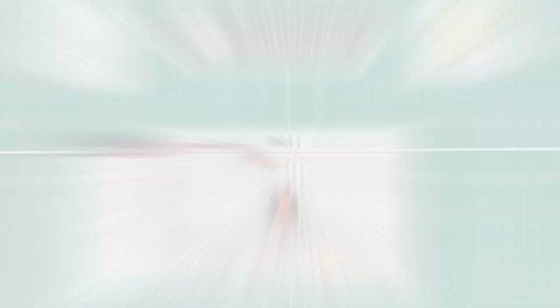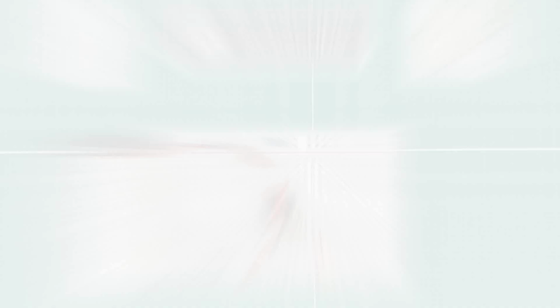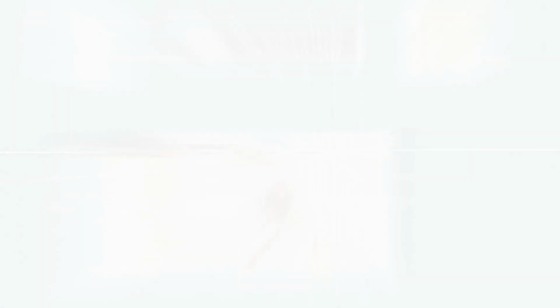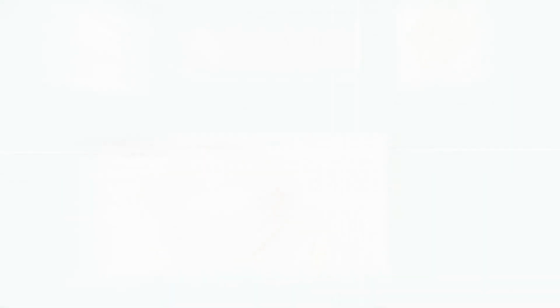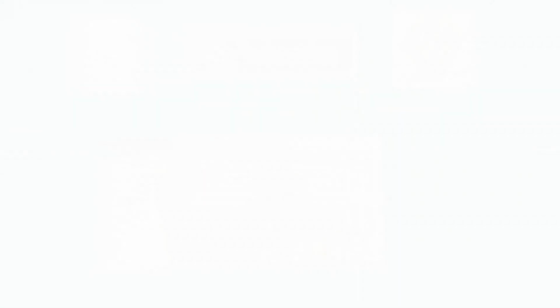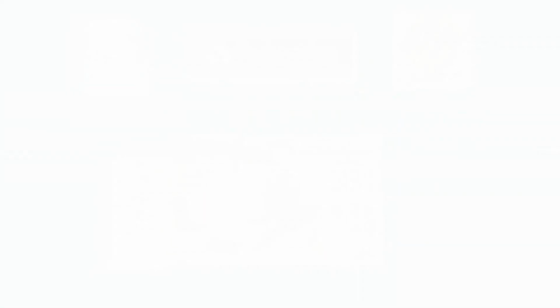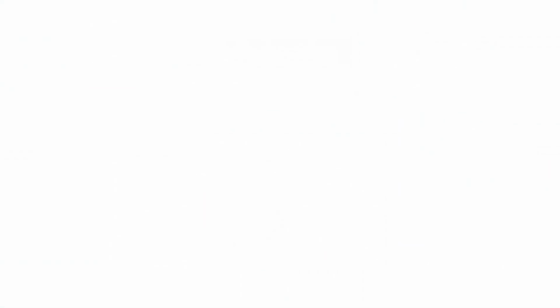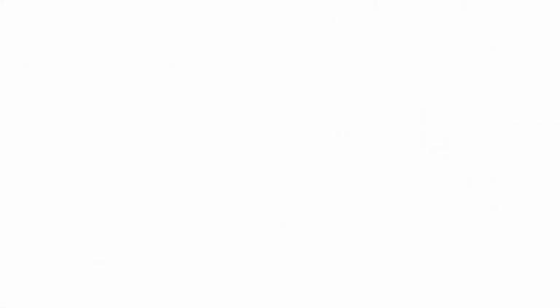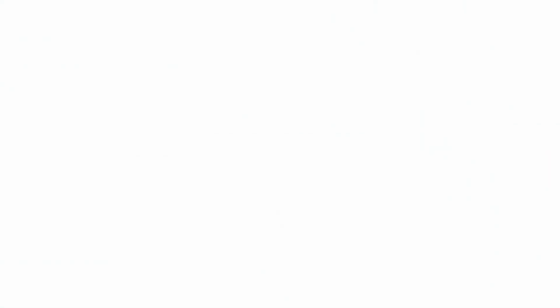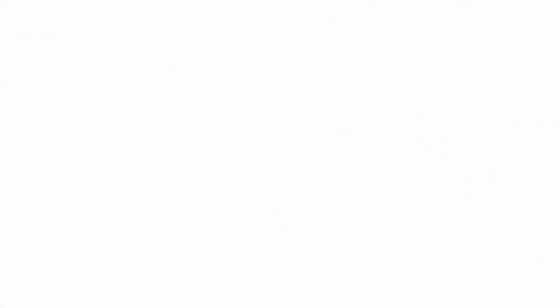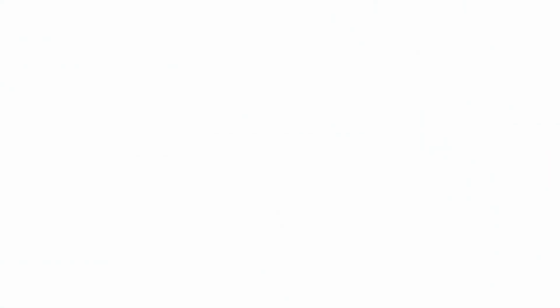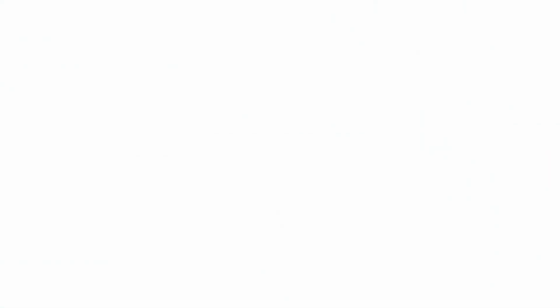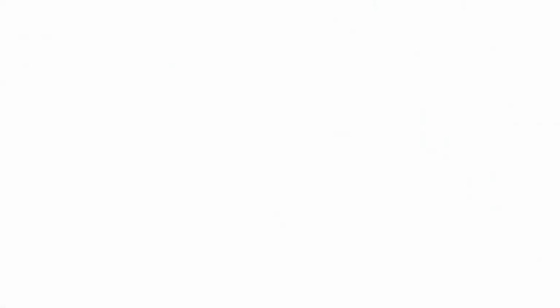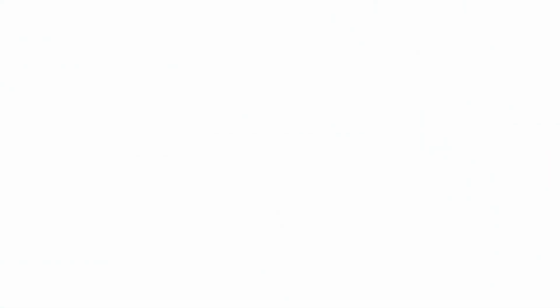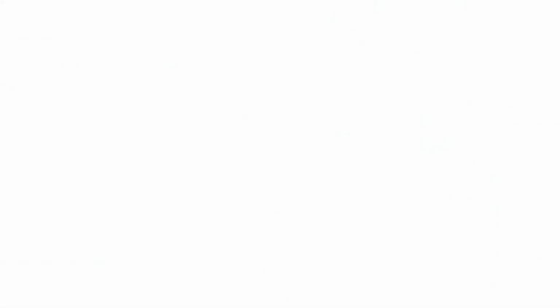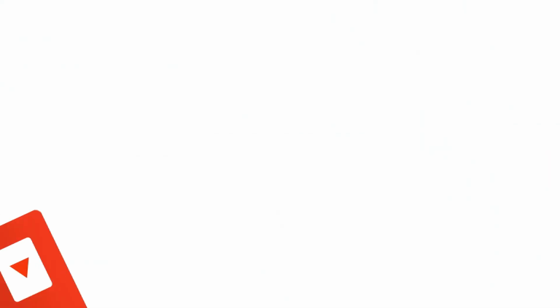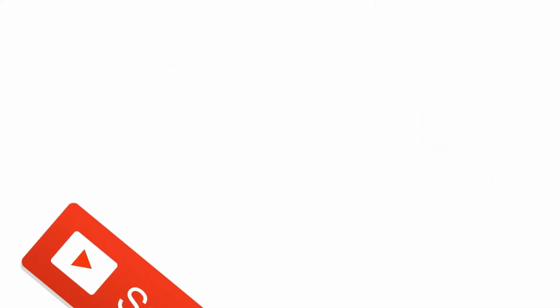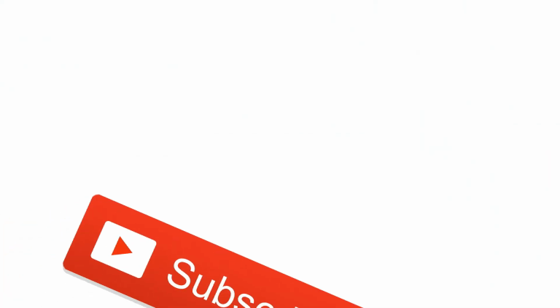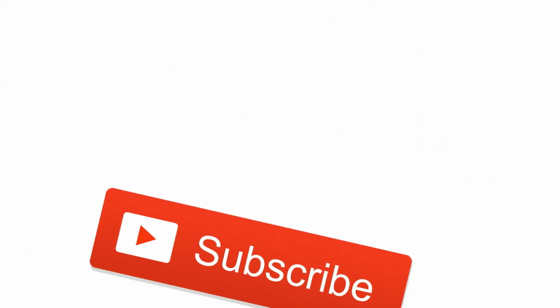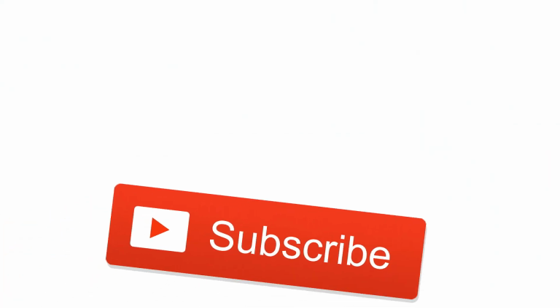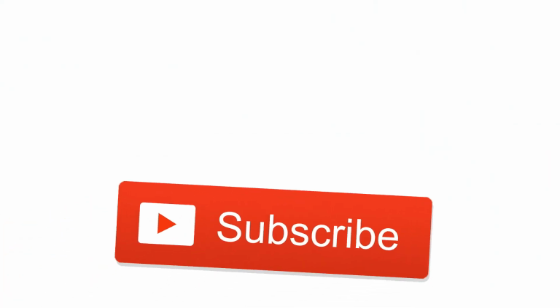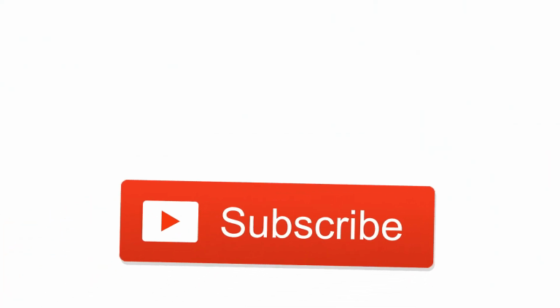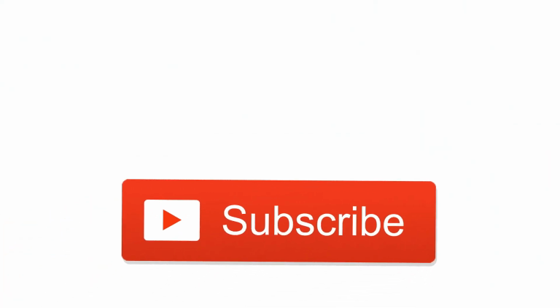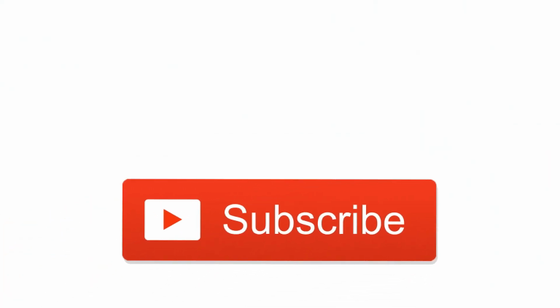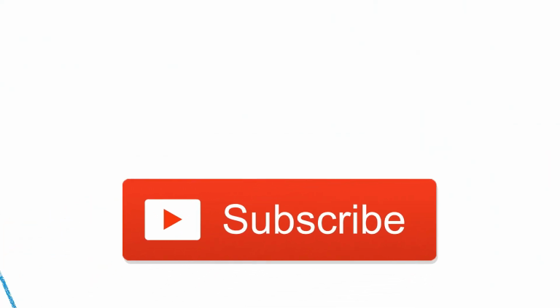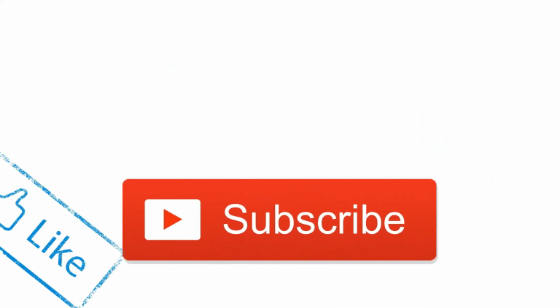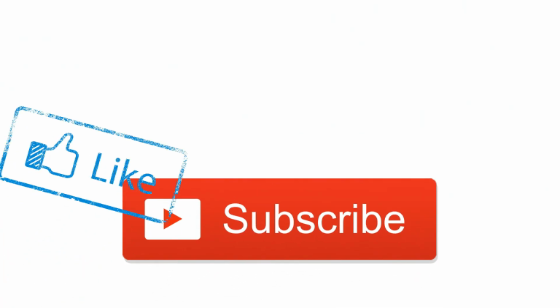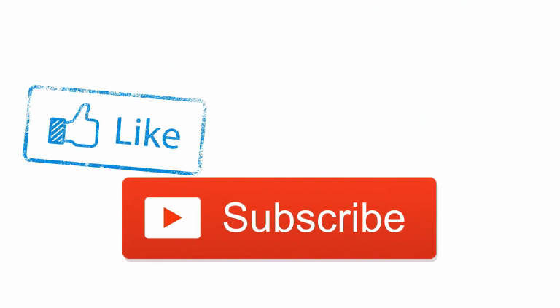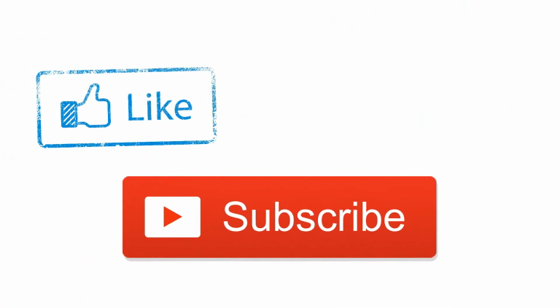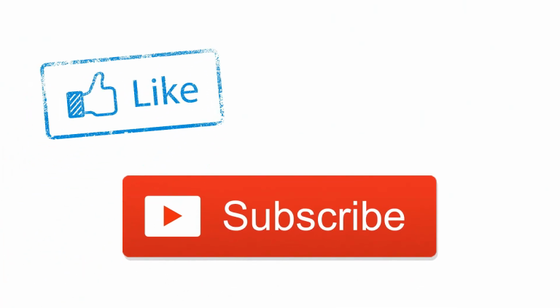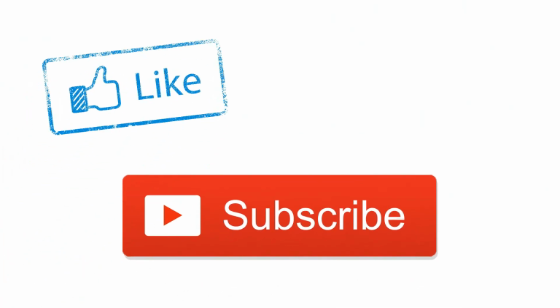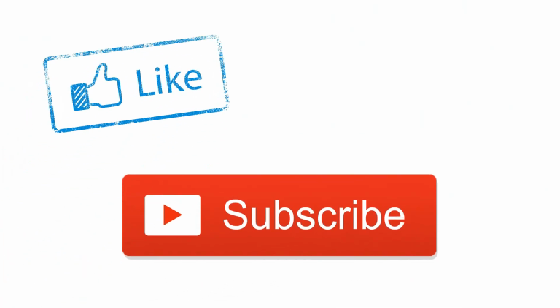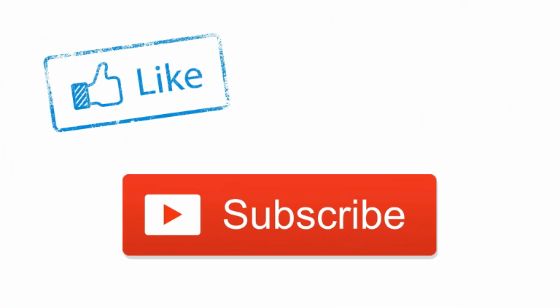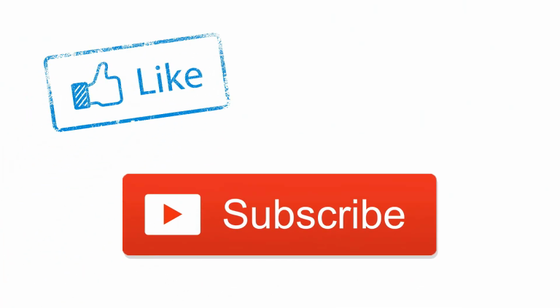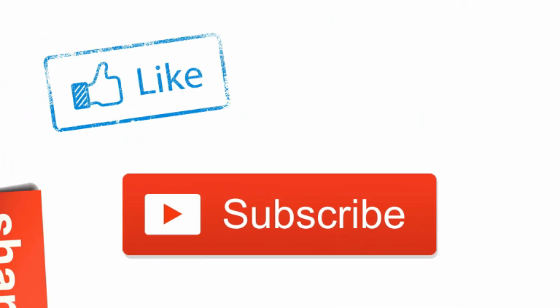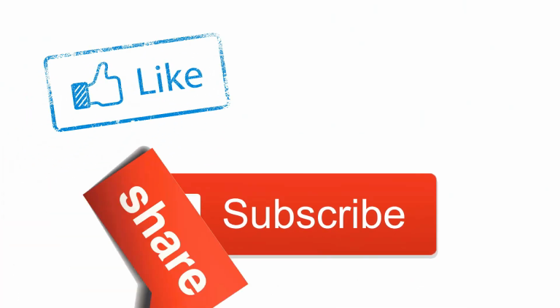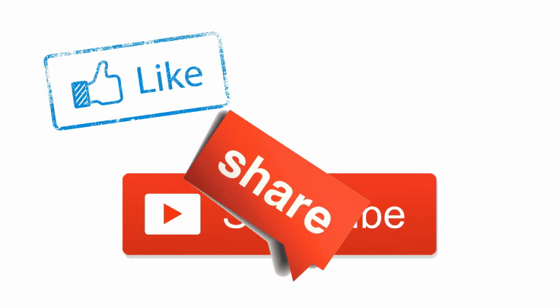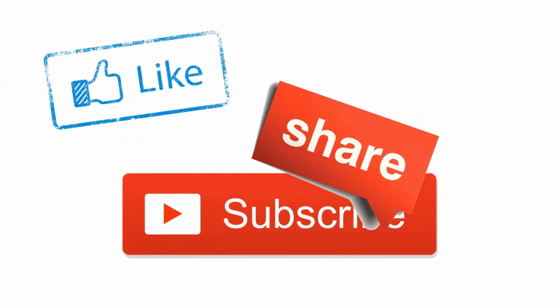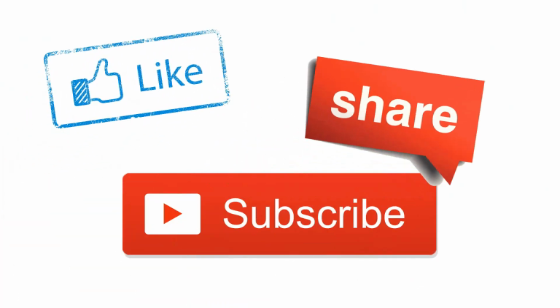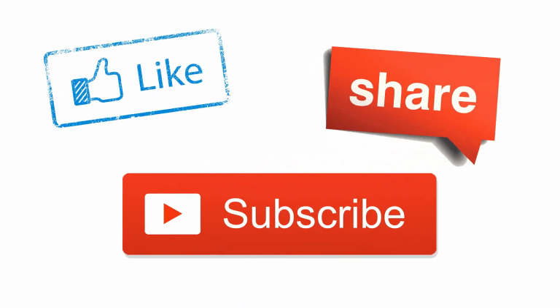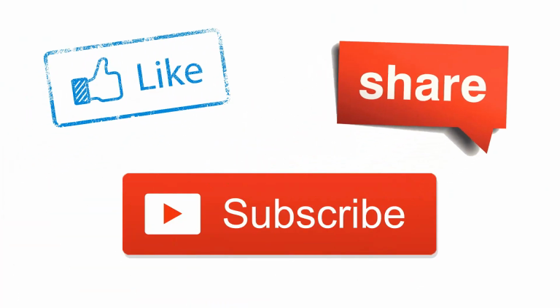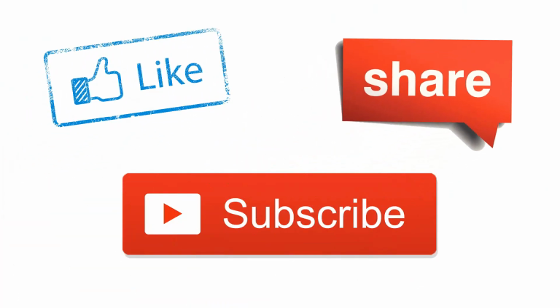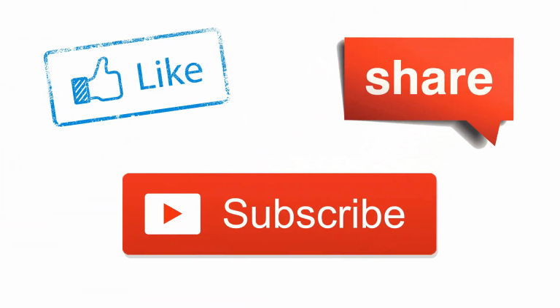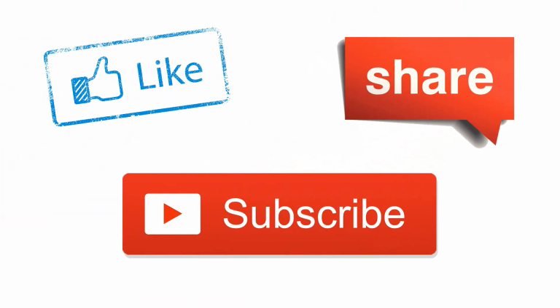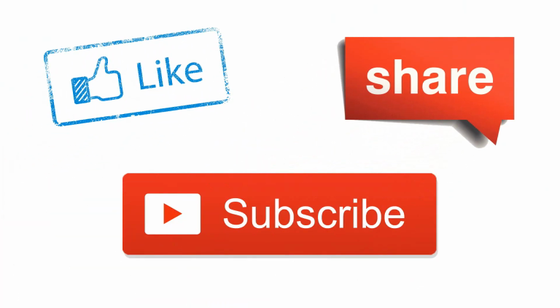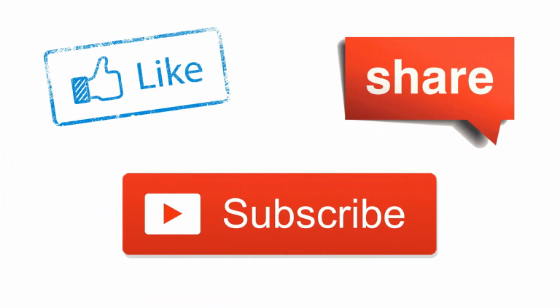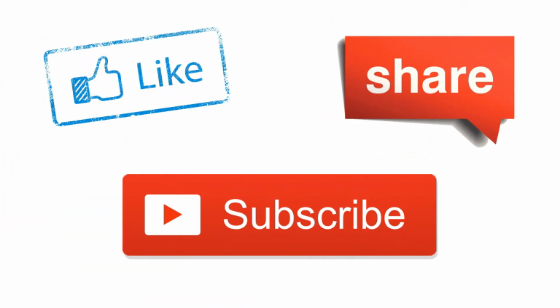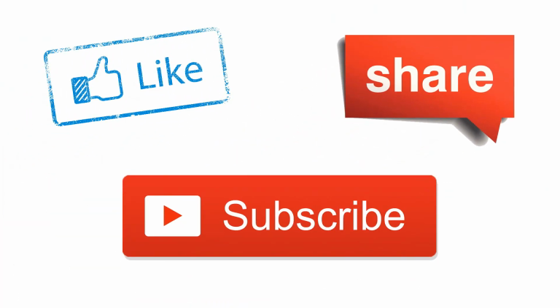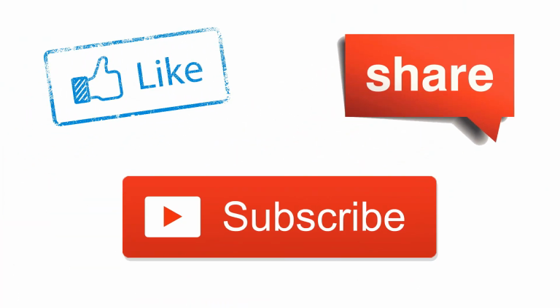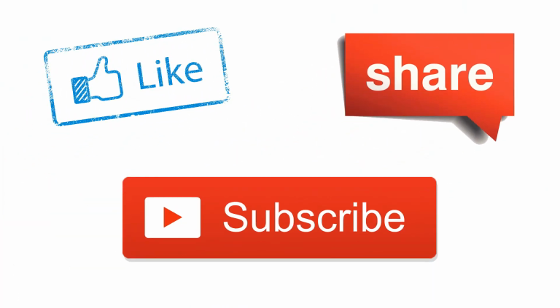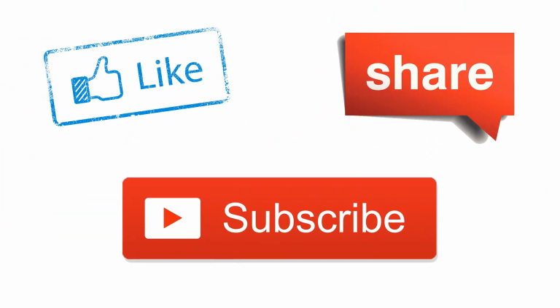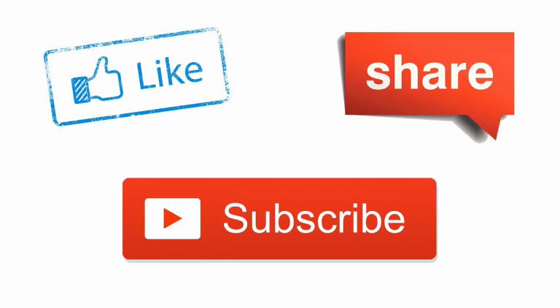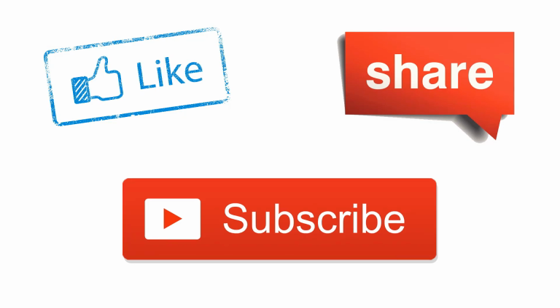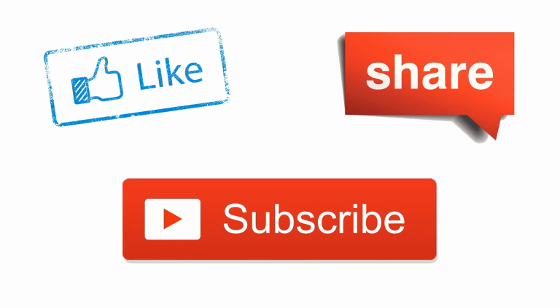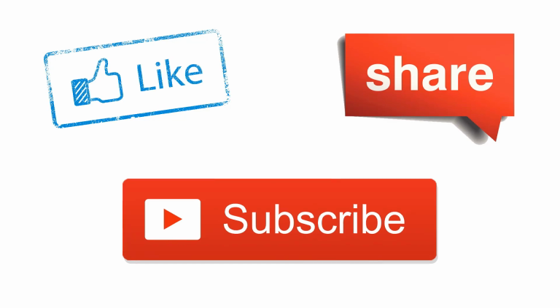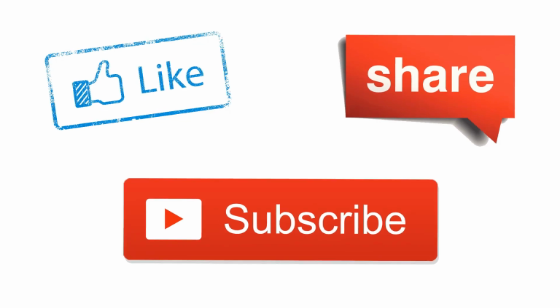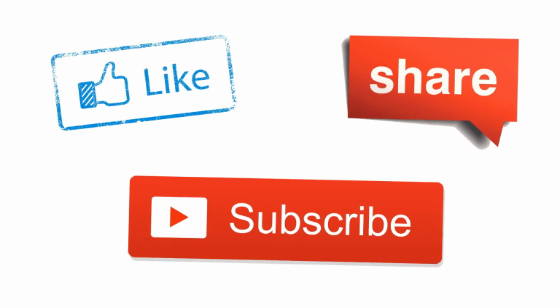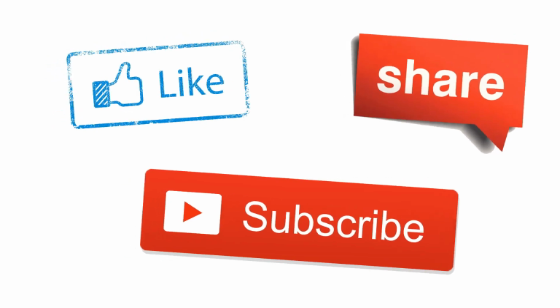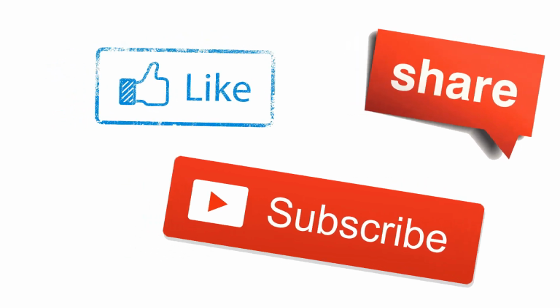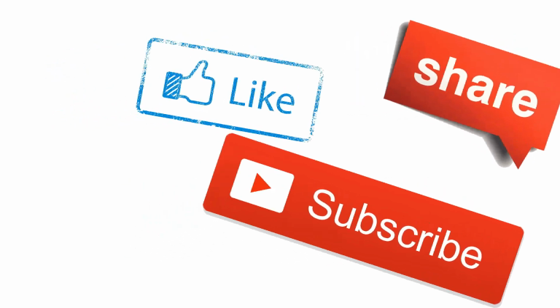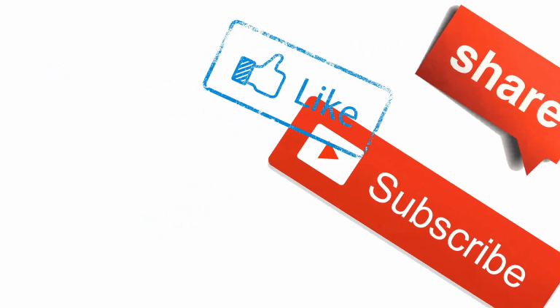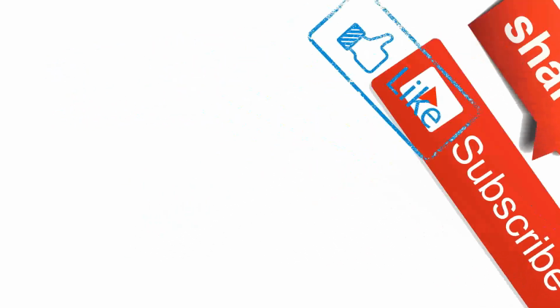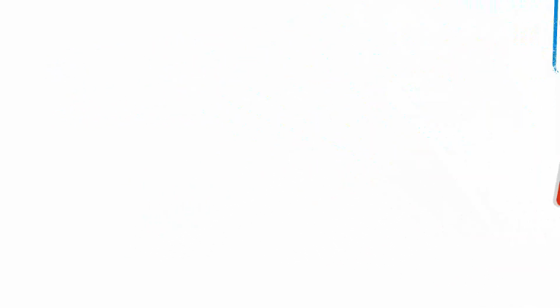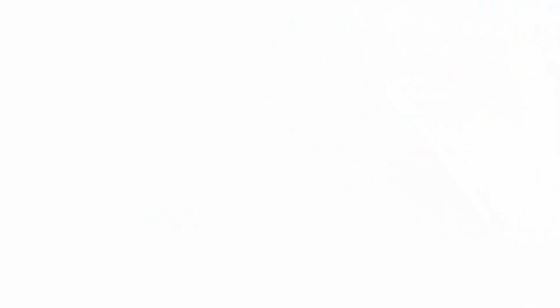If you like this video, please subscribe, like and share, and I will see you next time.